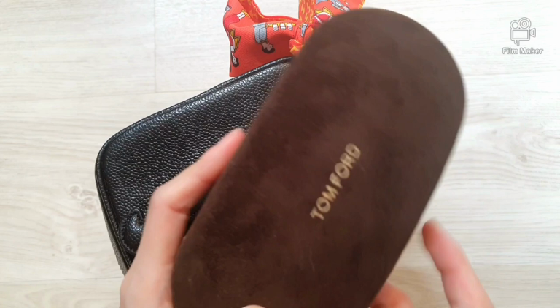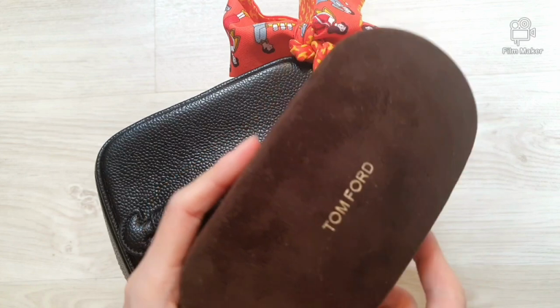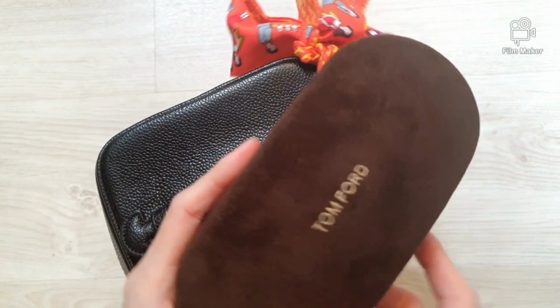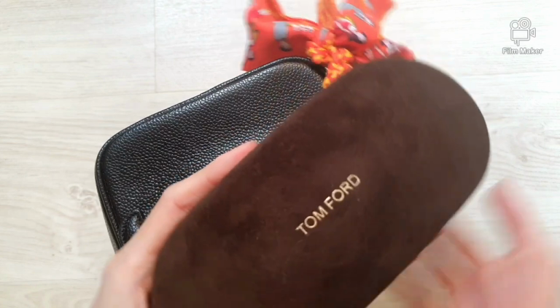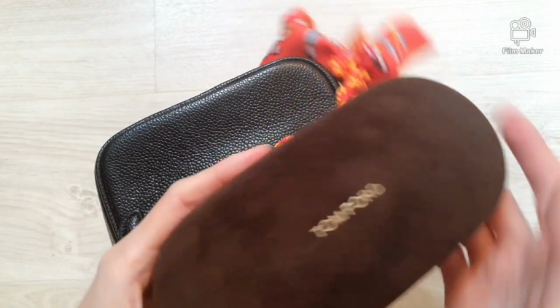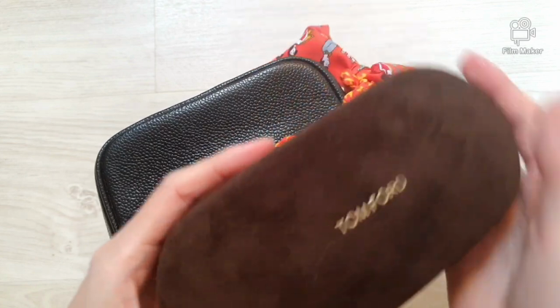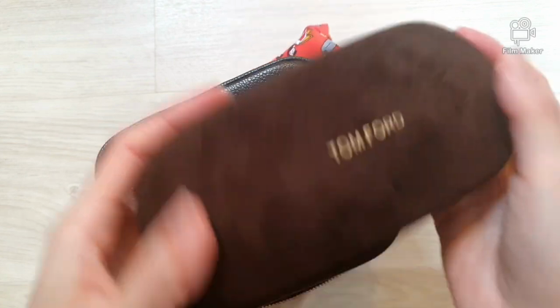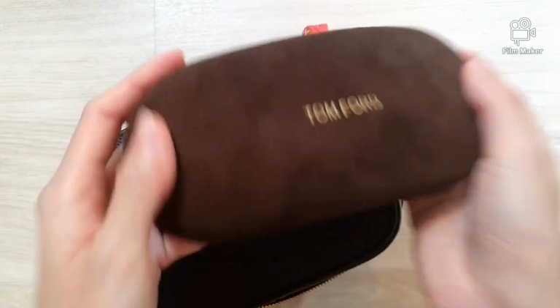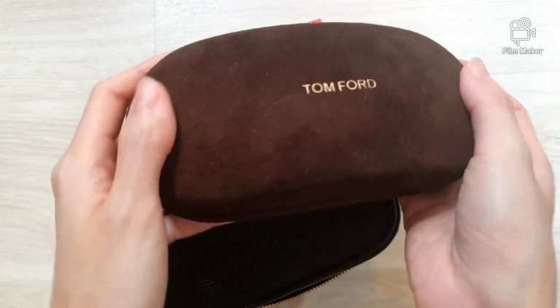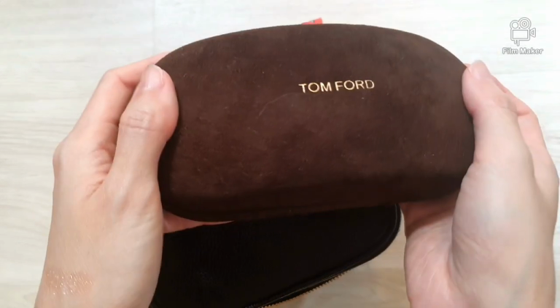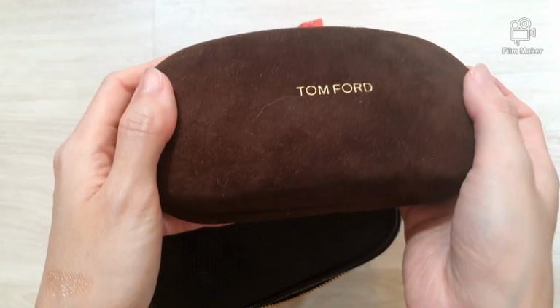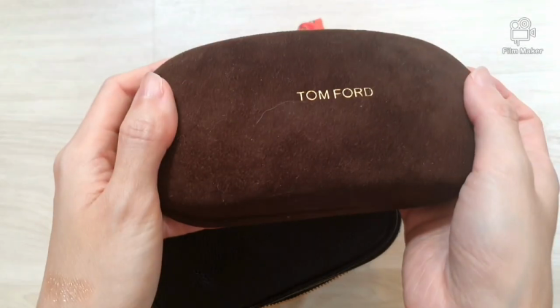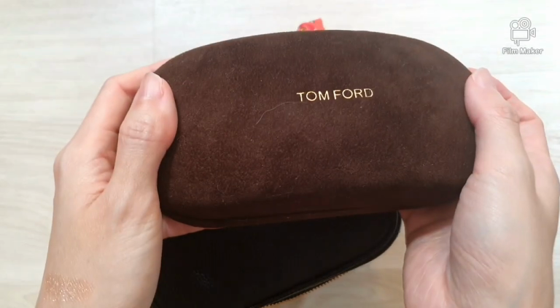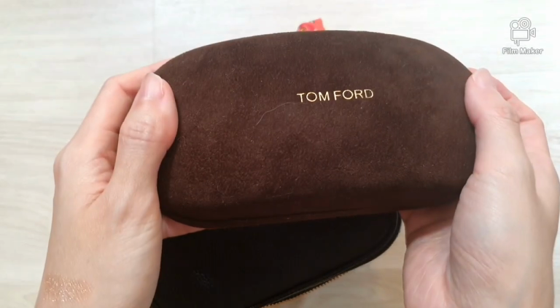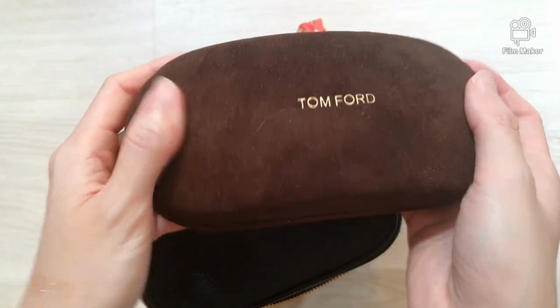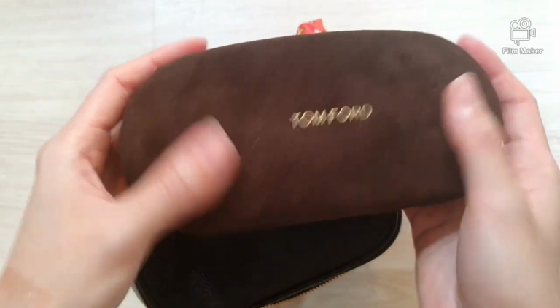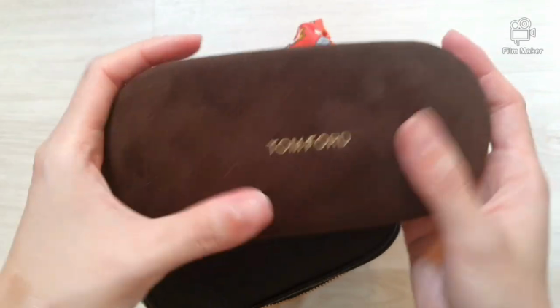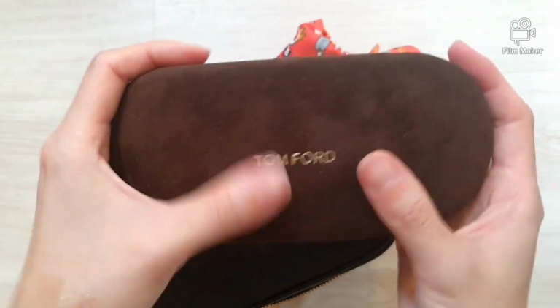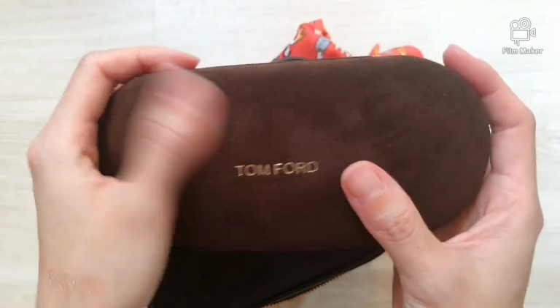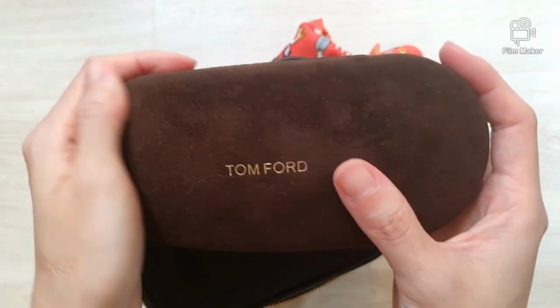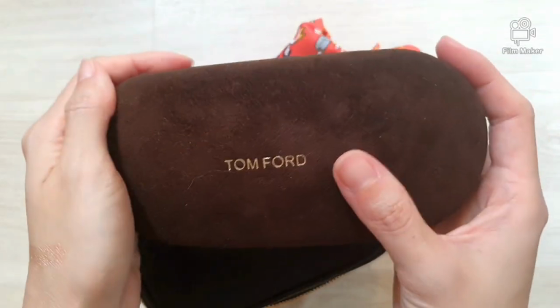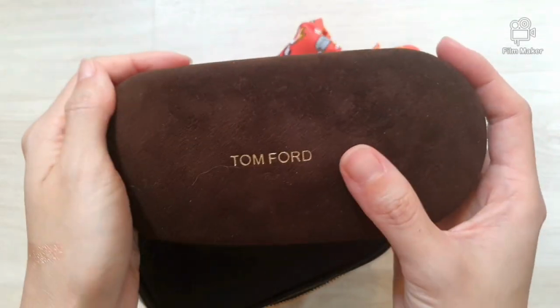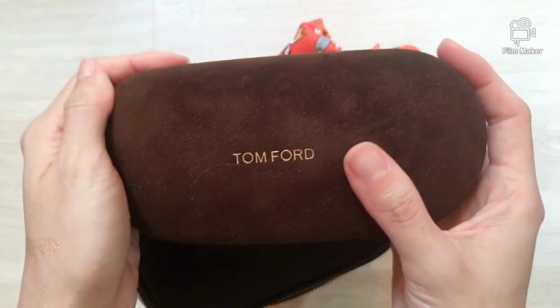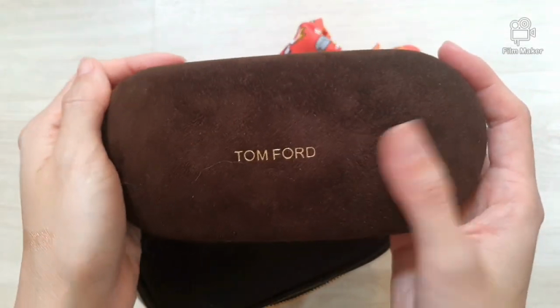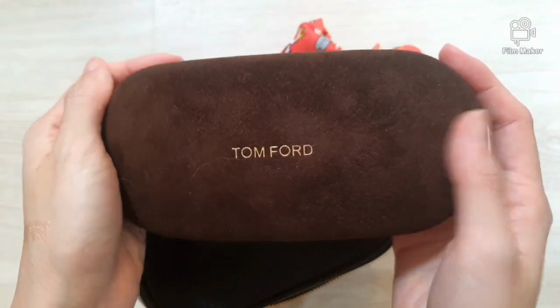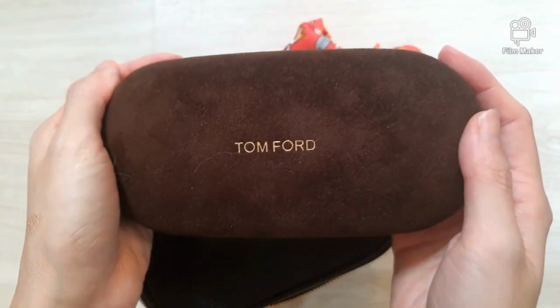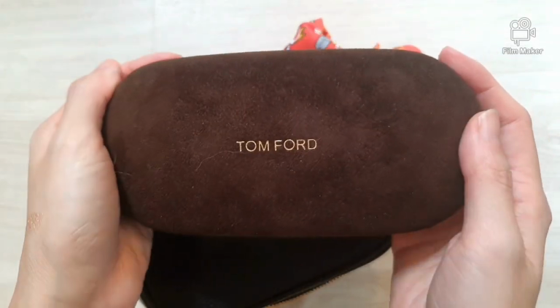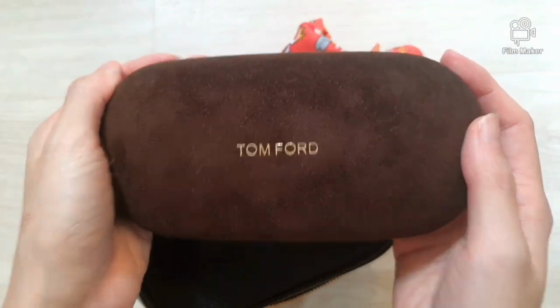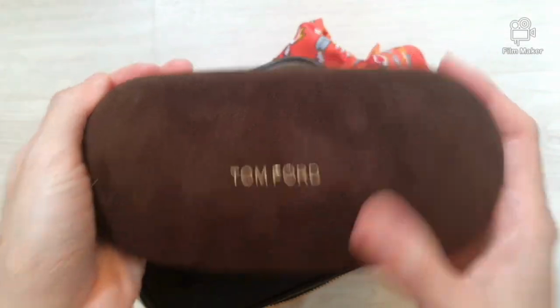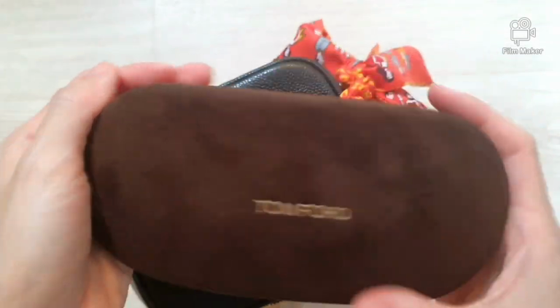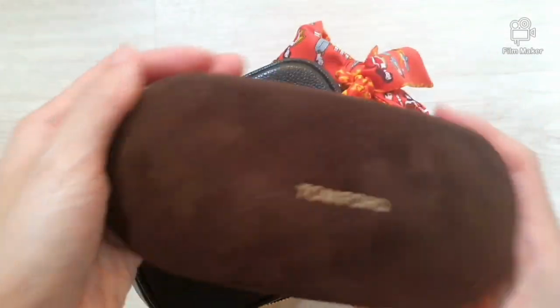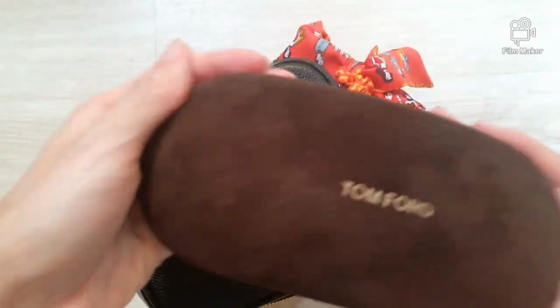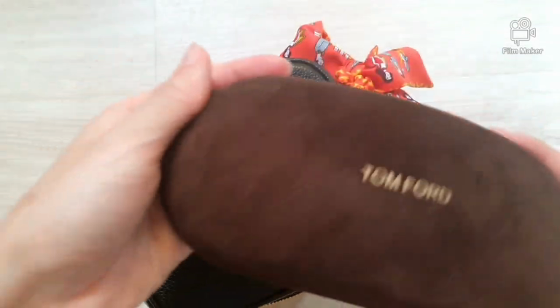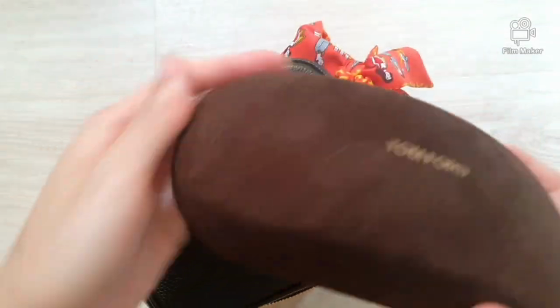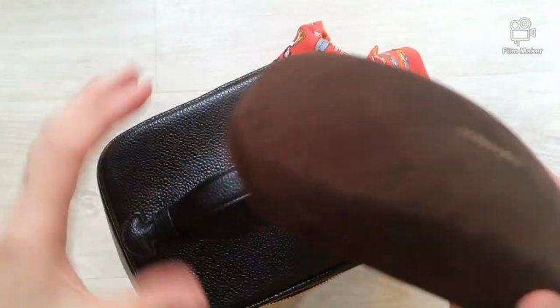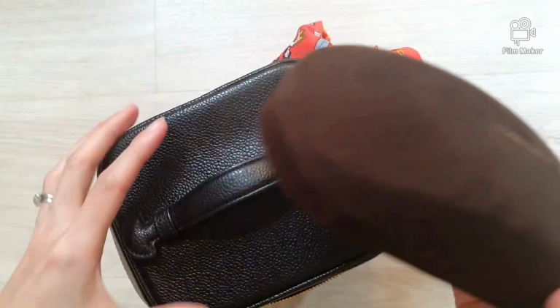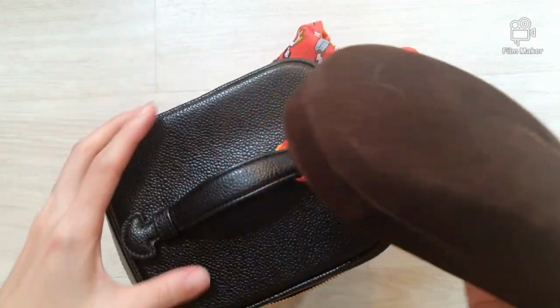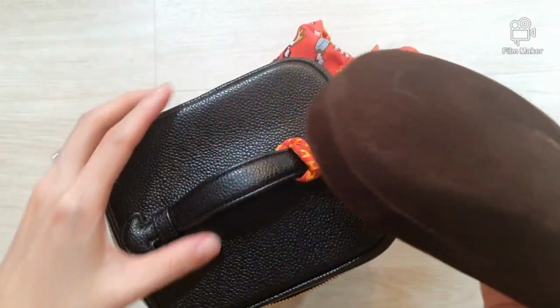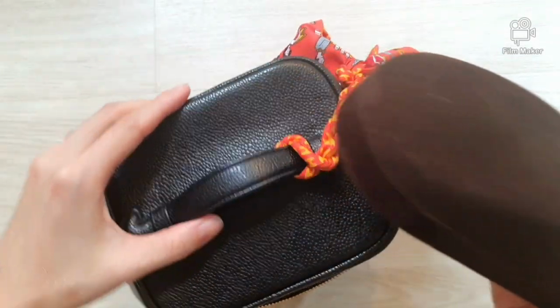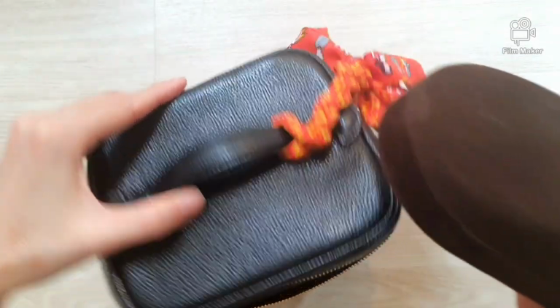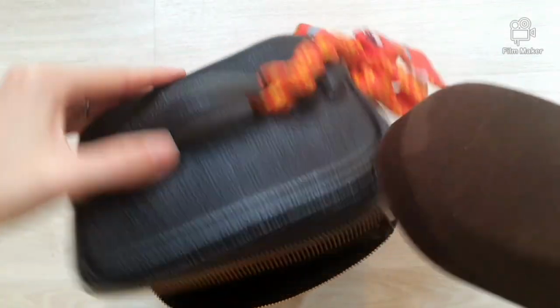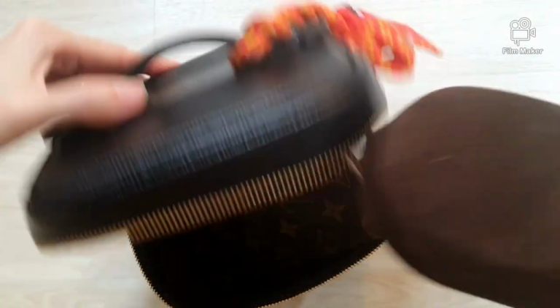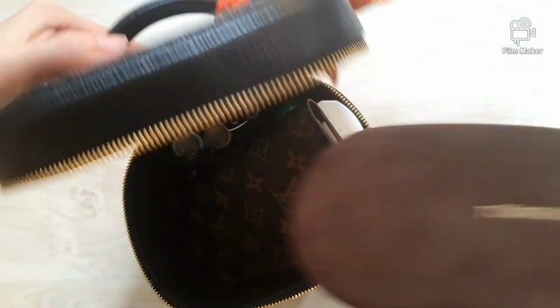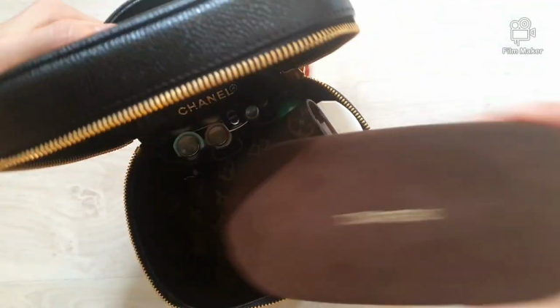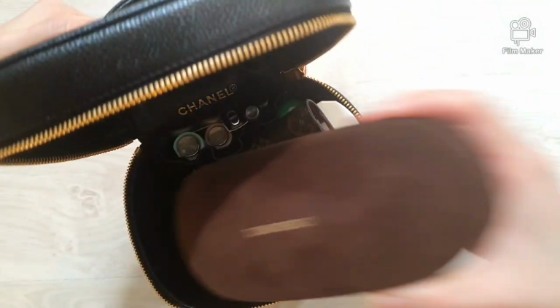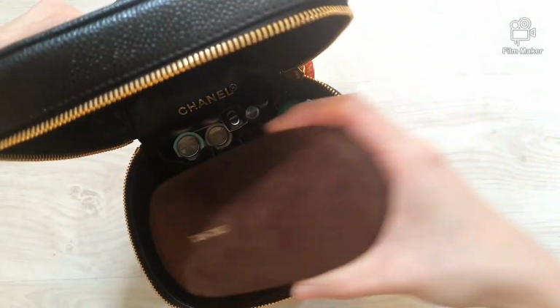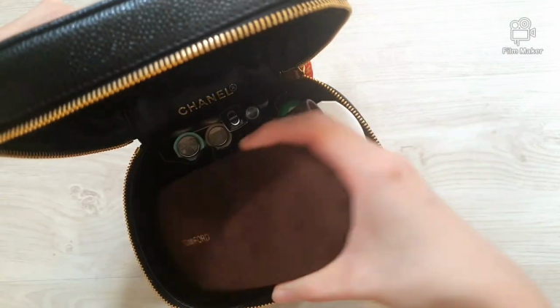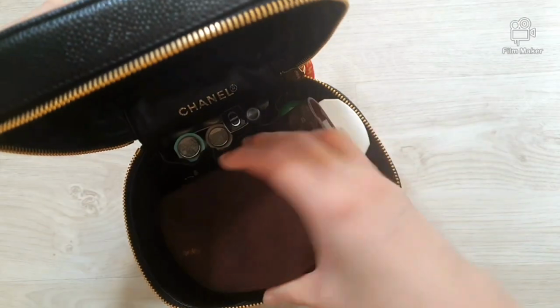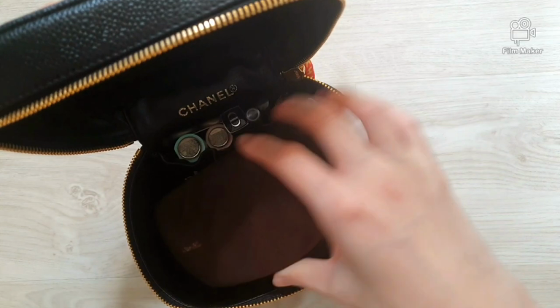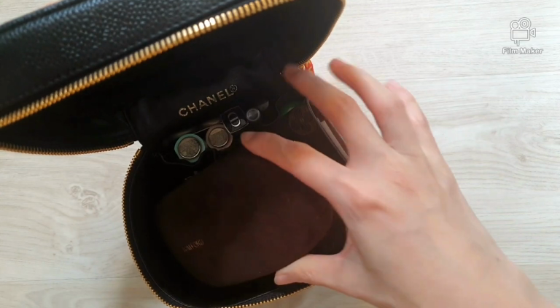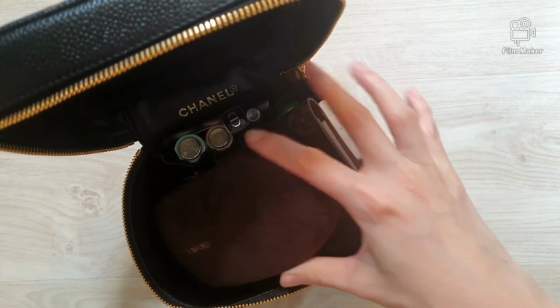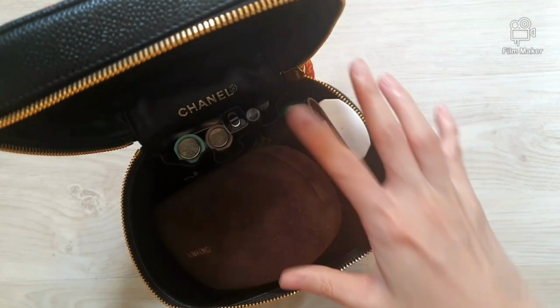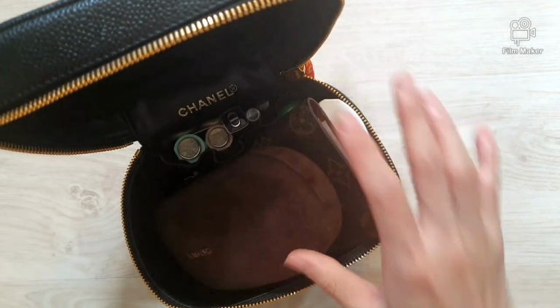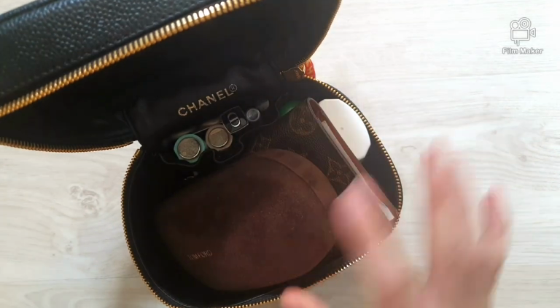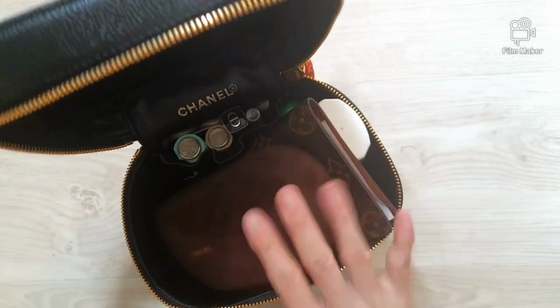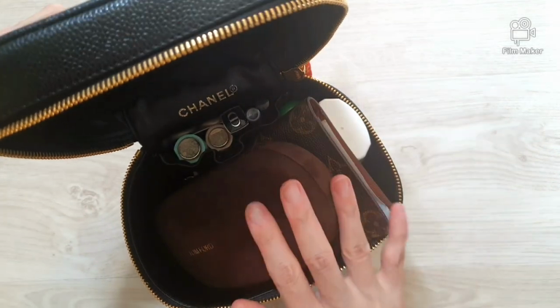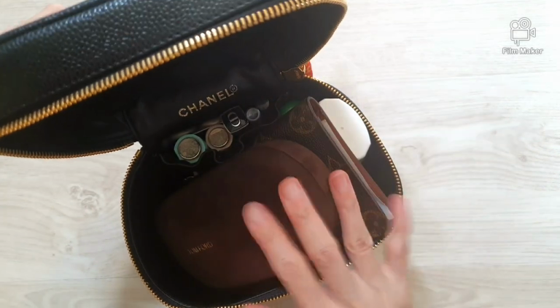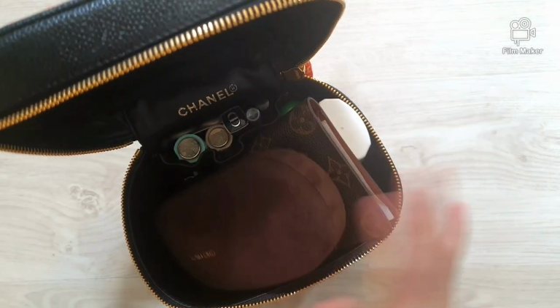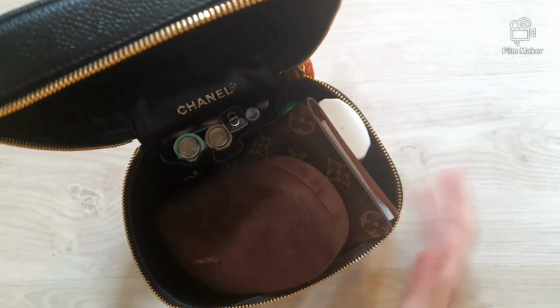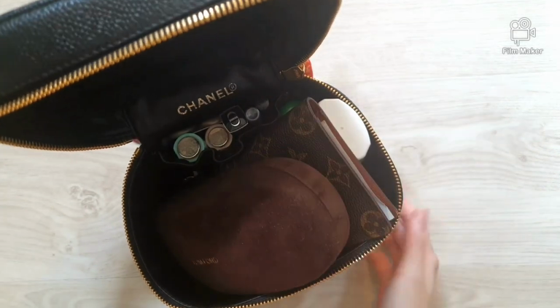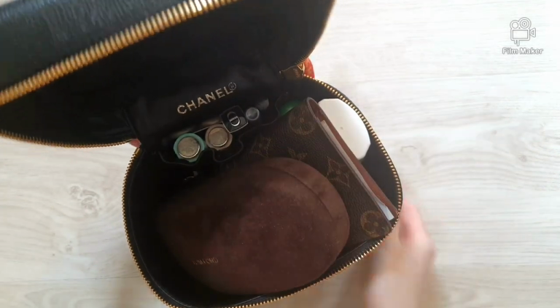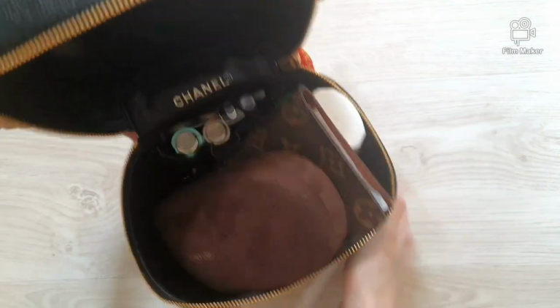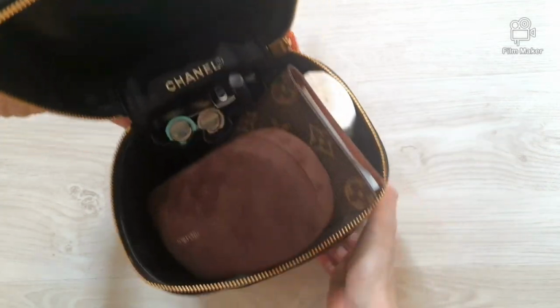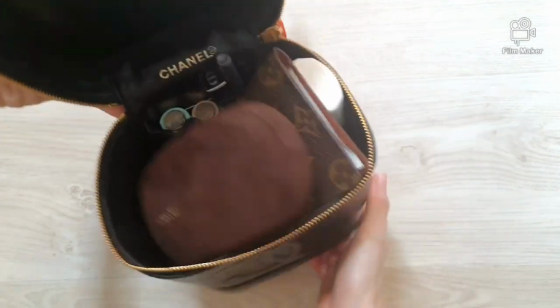Next is my Tom Ford shades and I like to carry them in the box. We will just put it on top of my wallet.